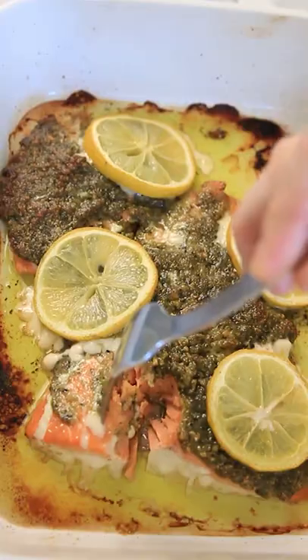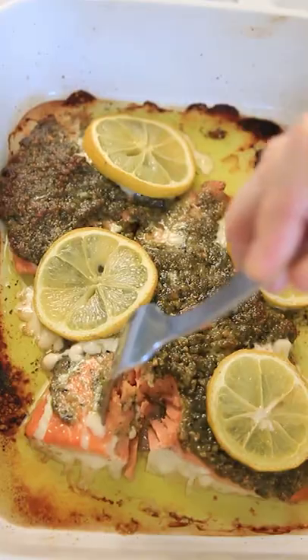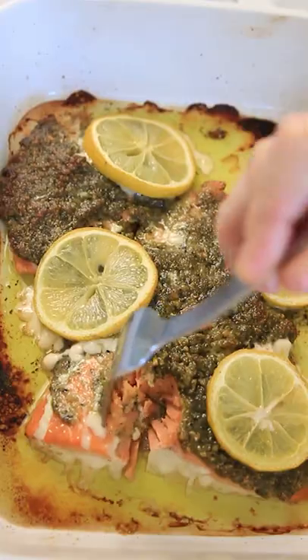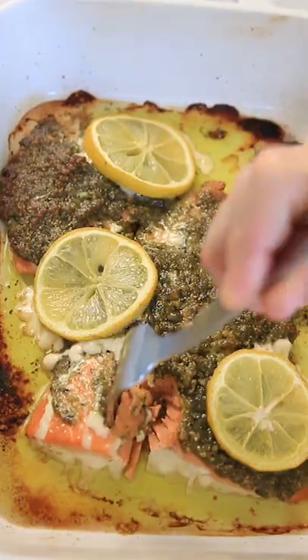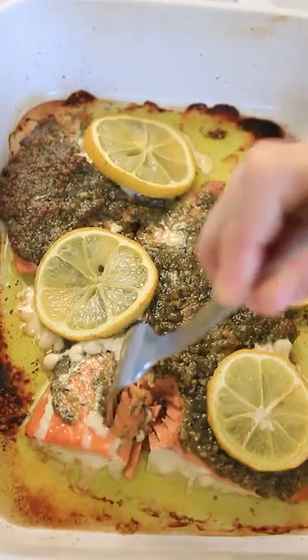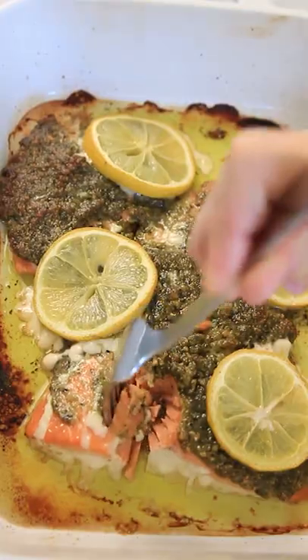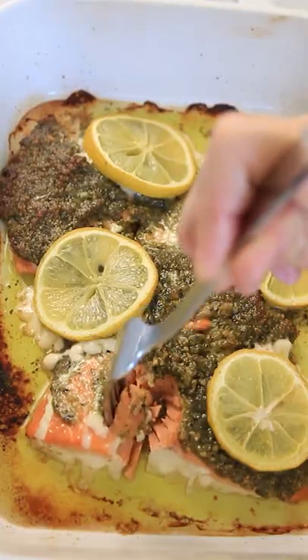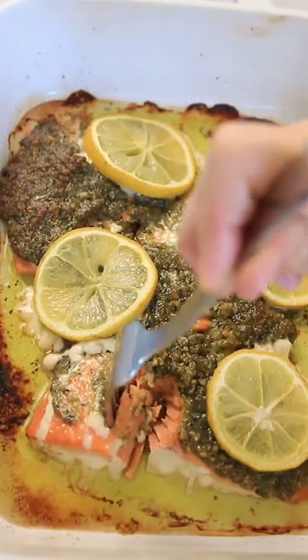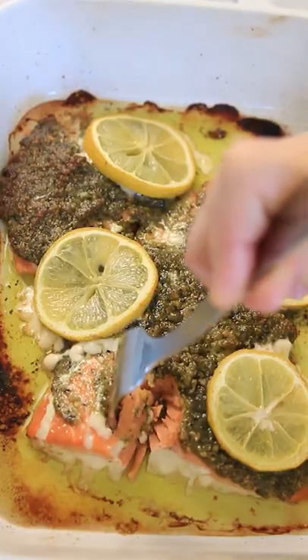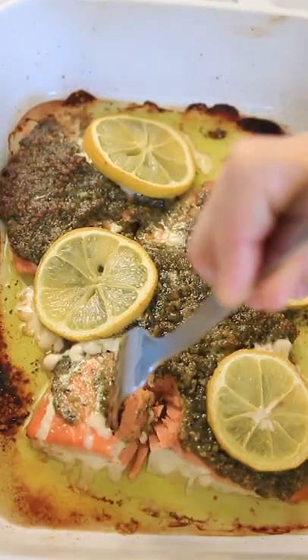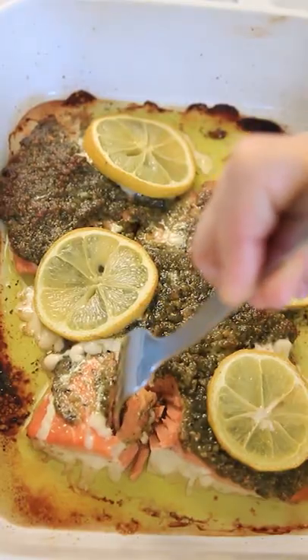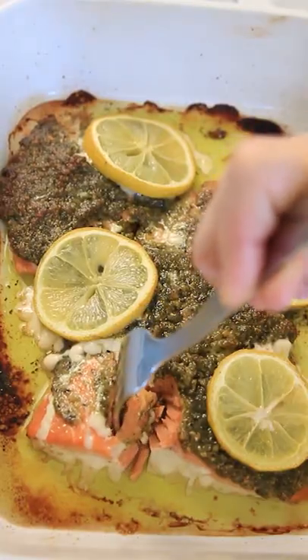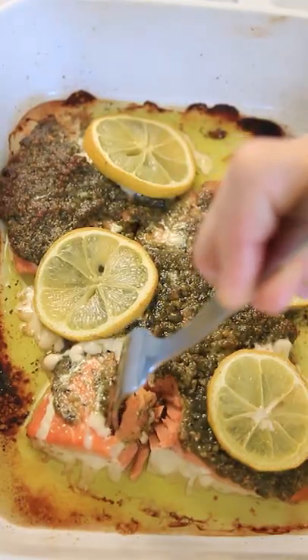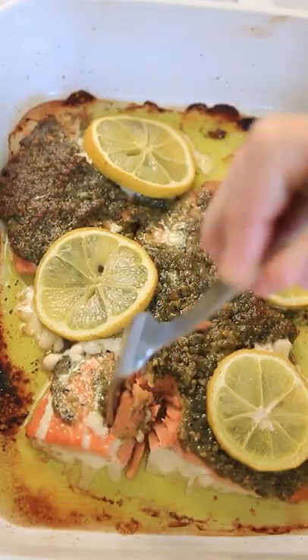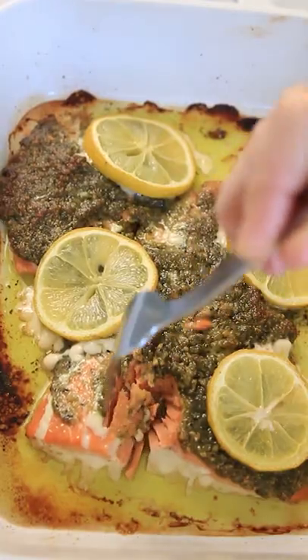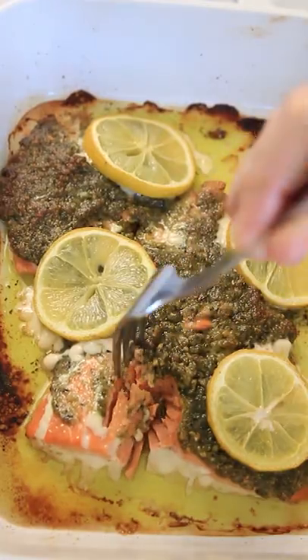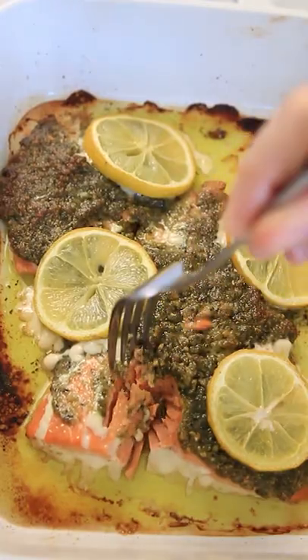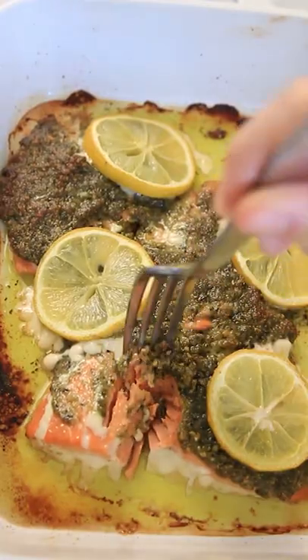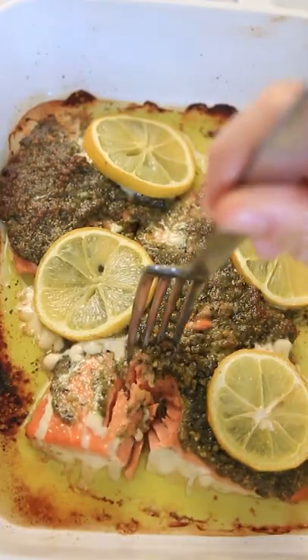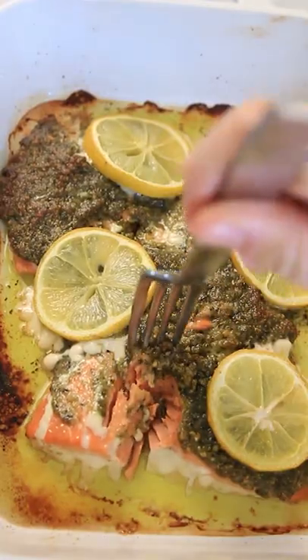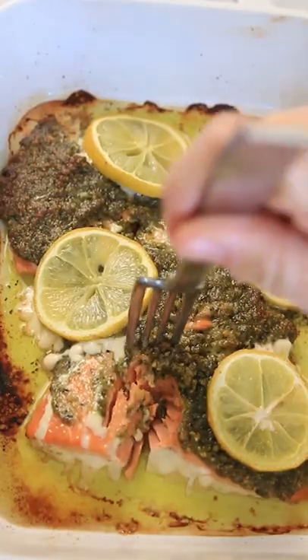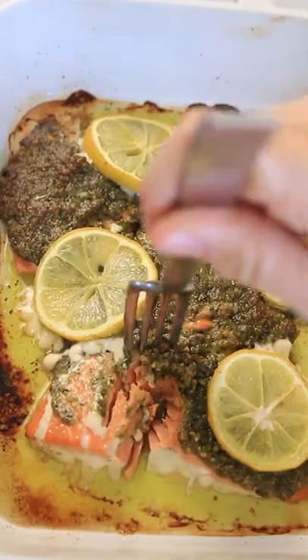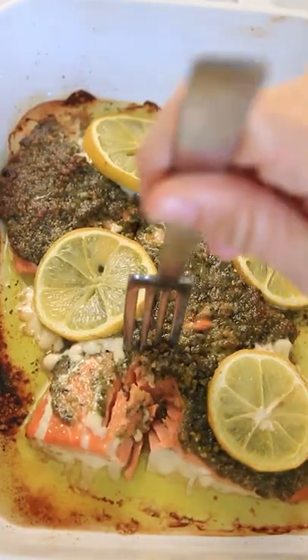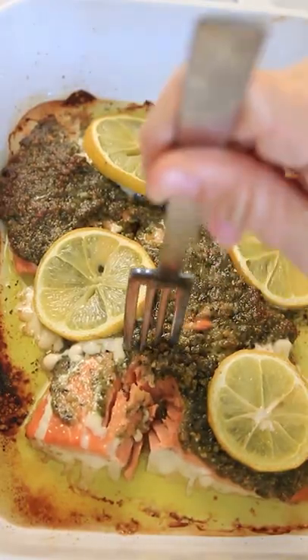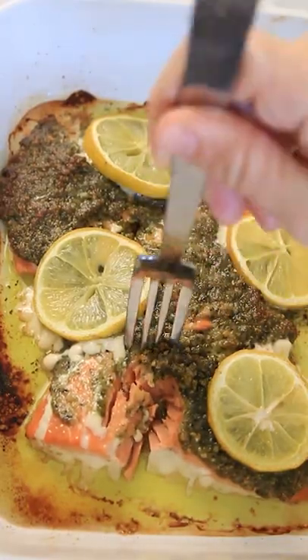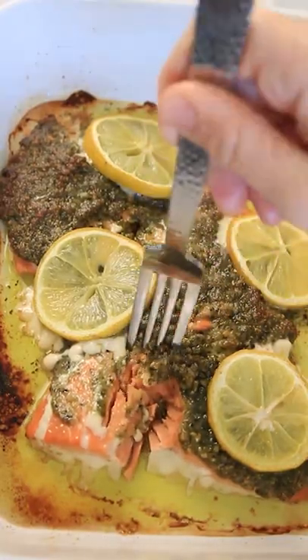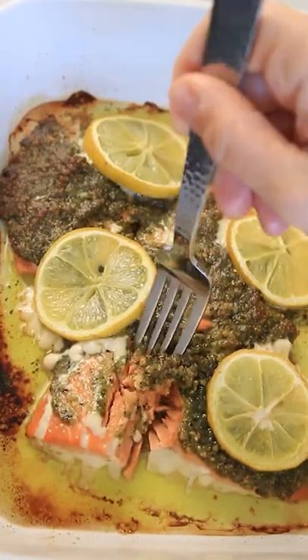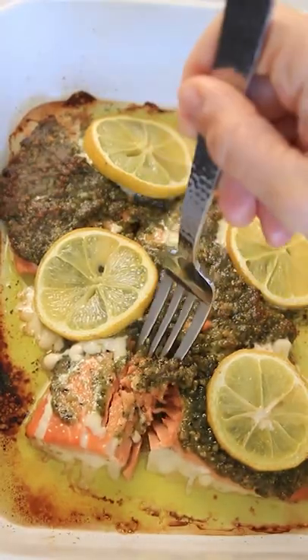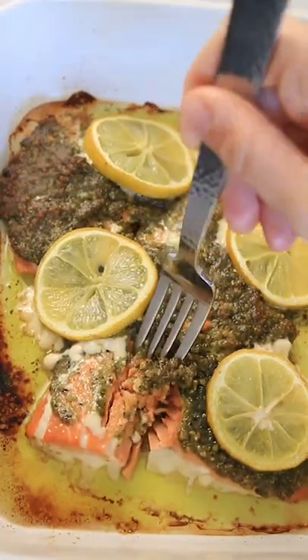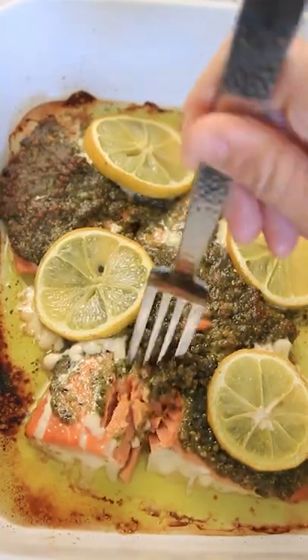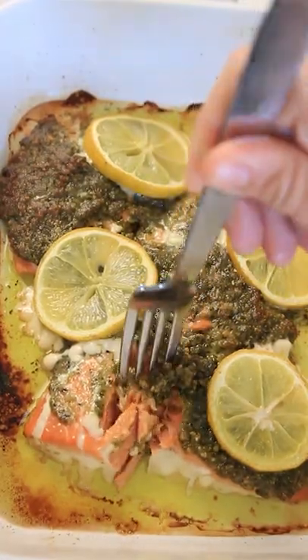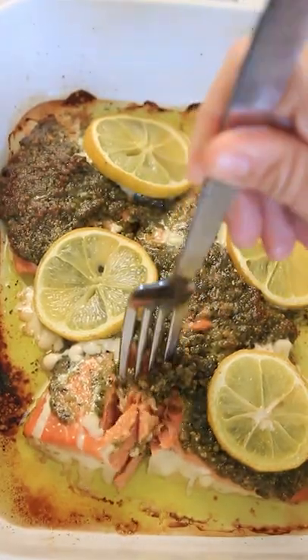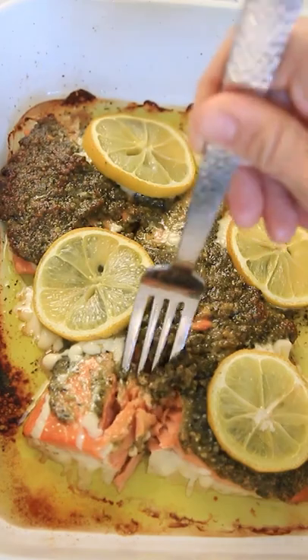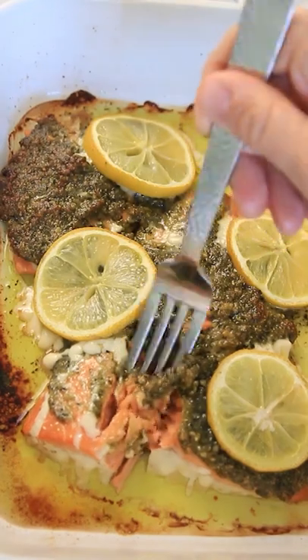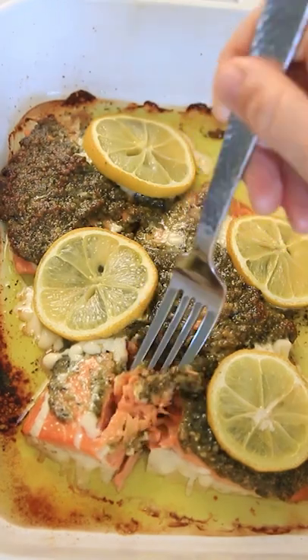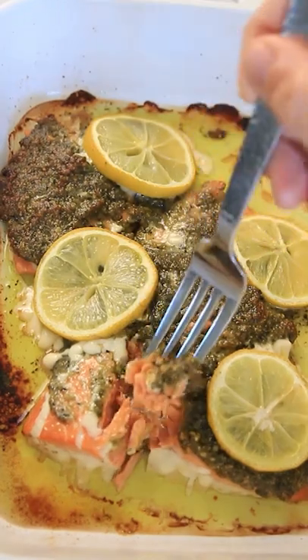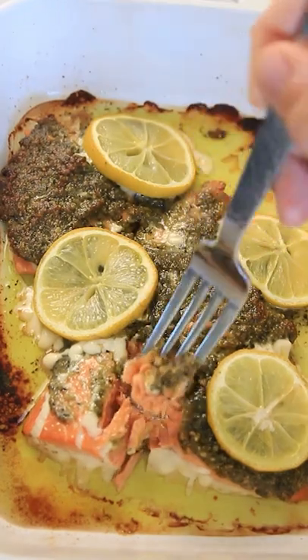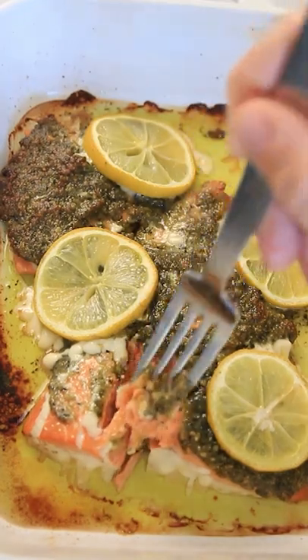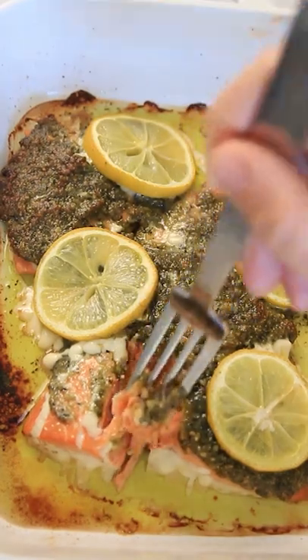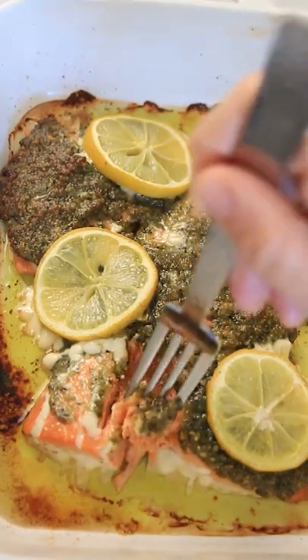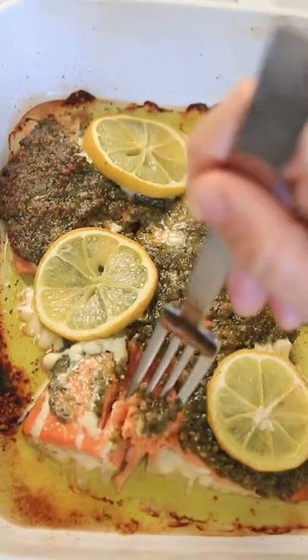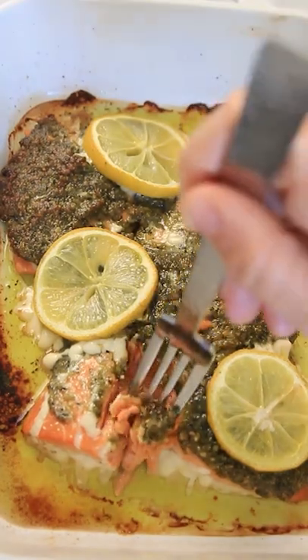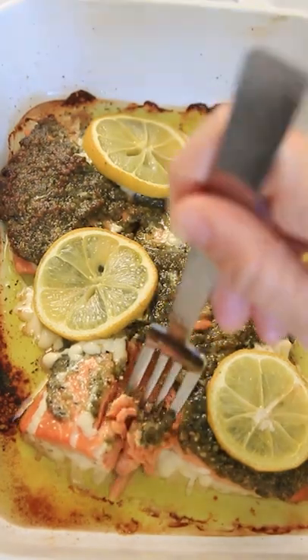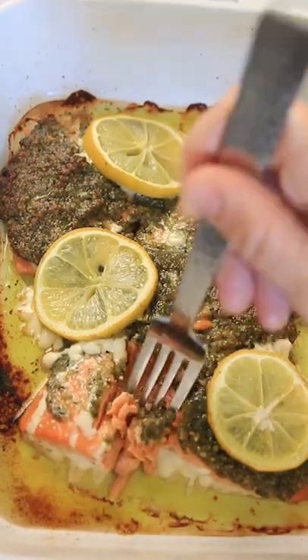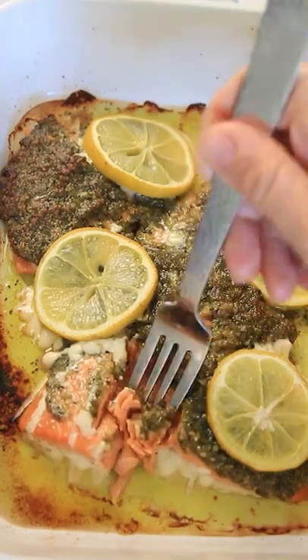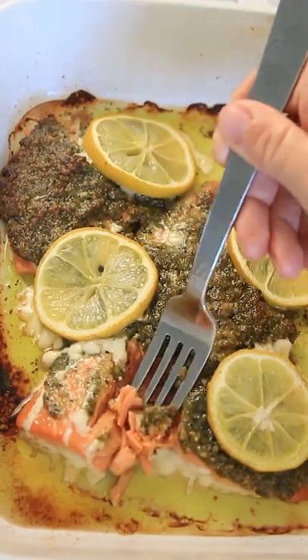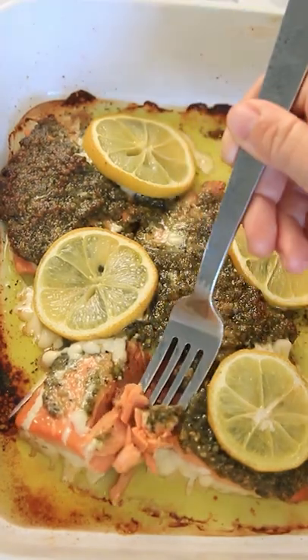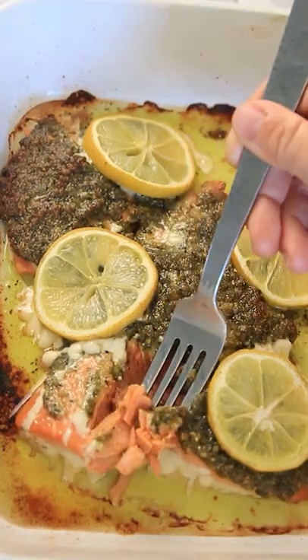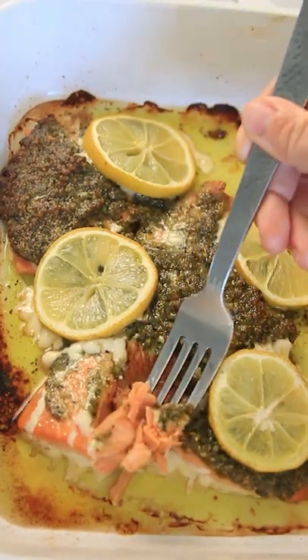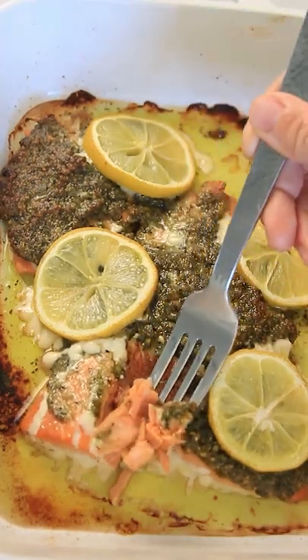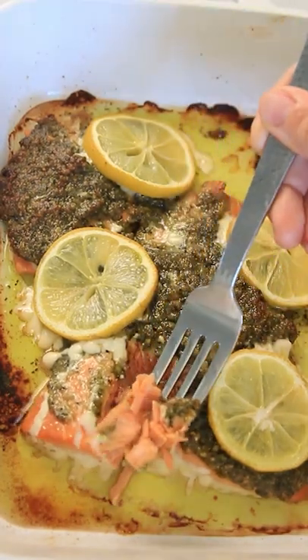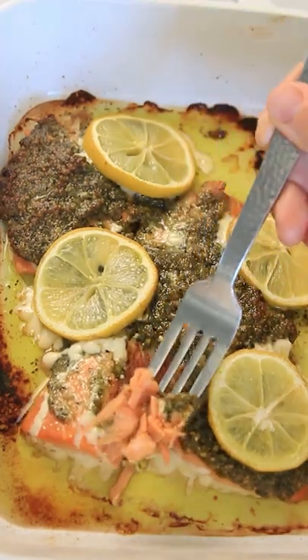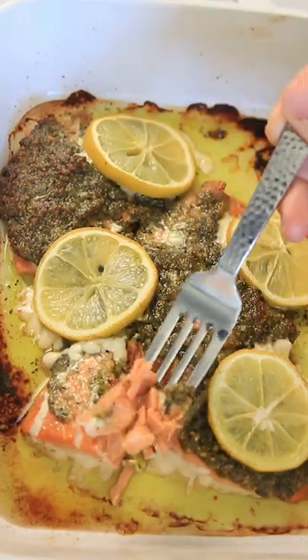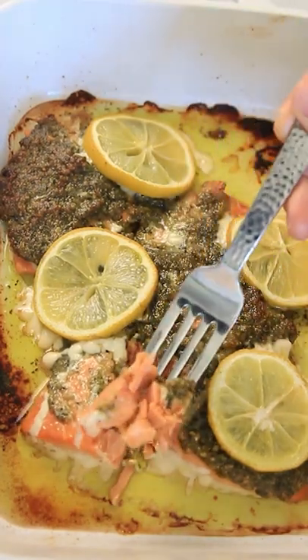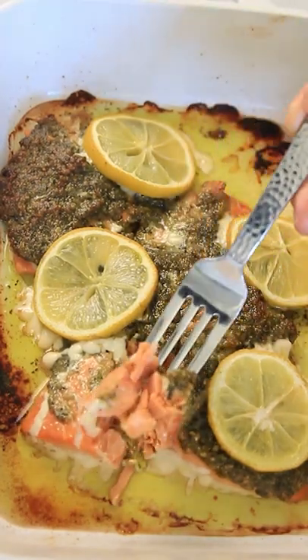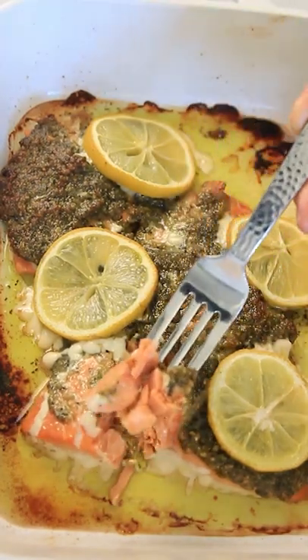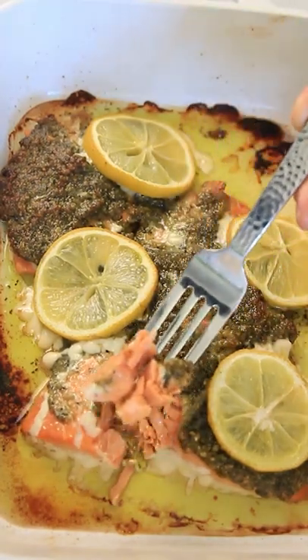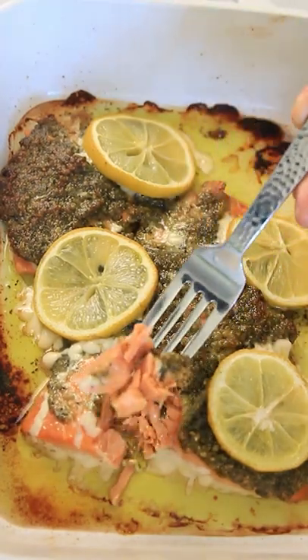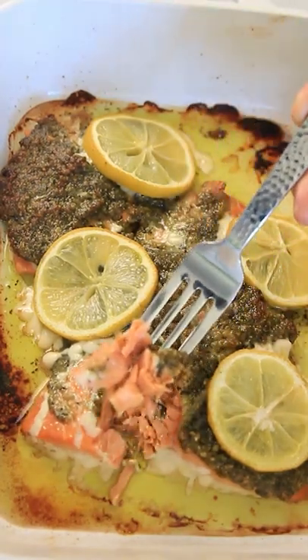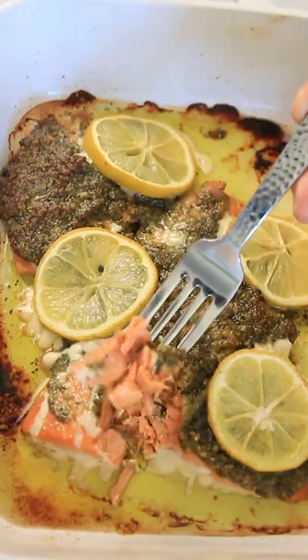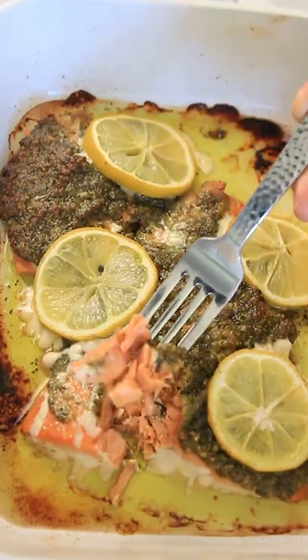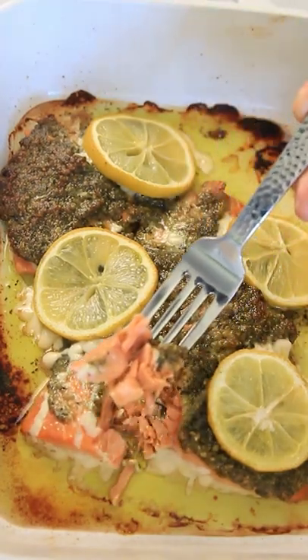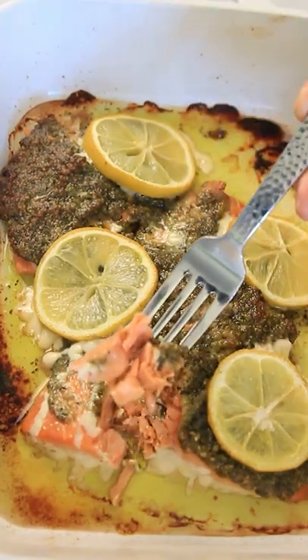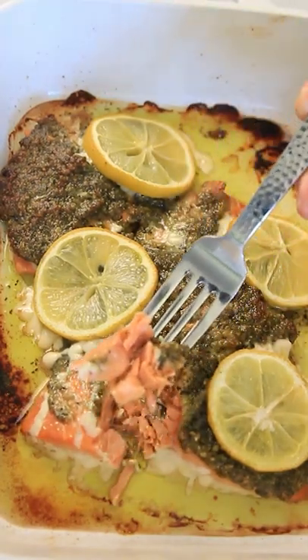This pesto salmon is juicy, it's flaky, it's so incredibly easy to make — and trust me, you need to make this. It's so good!